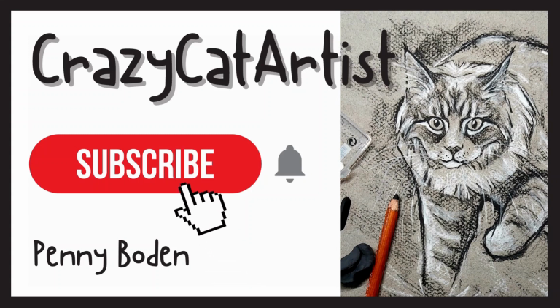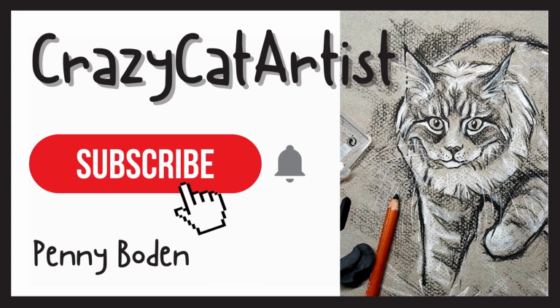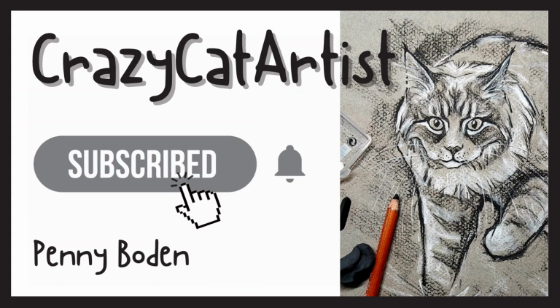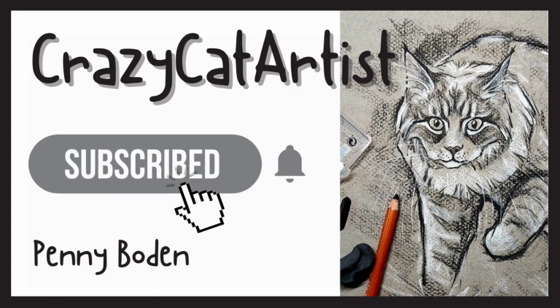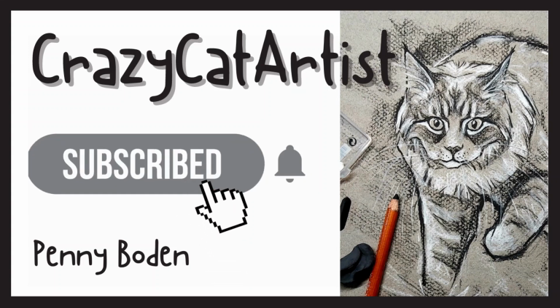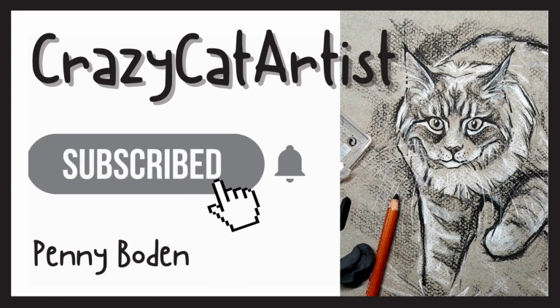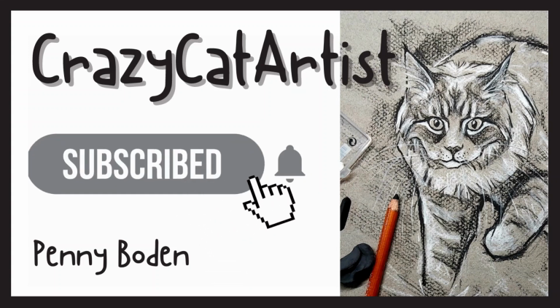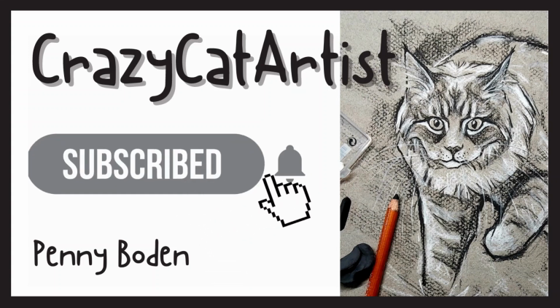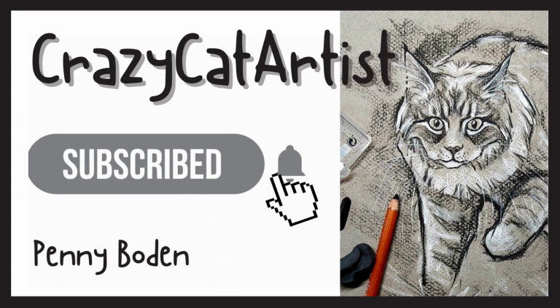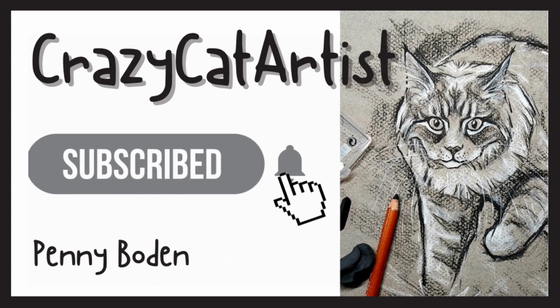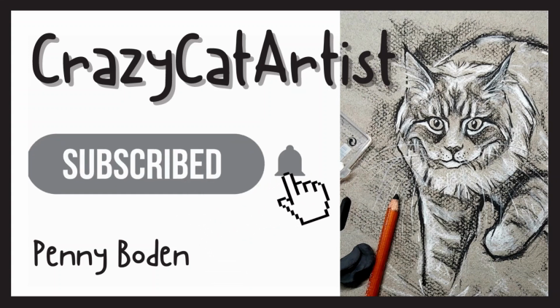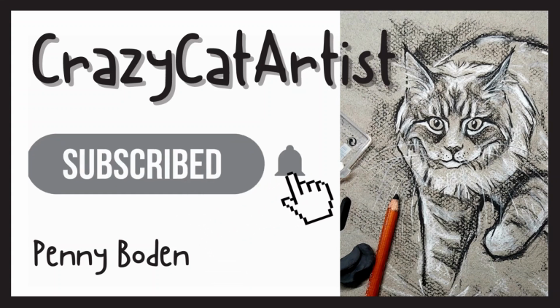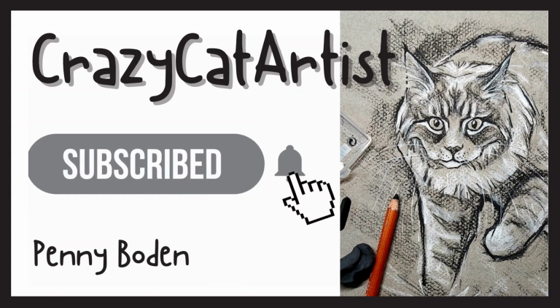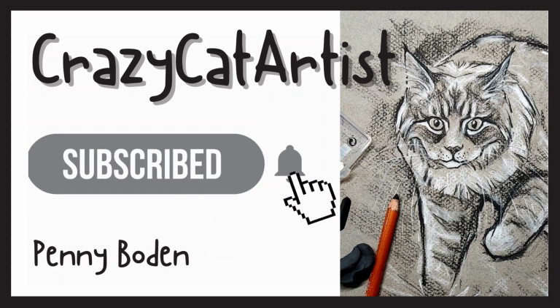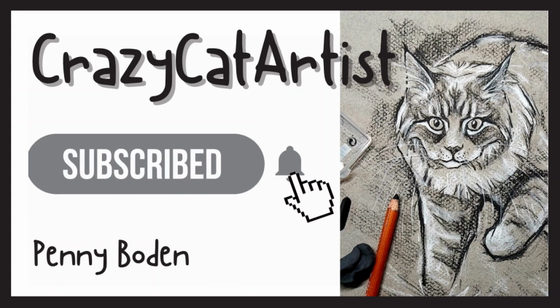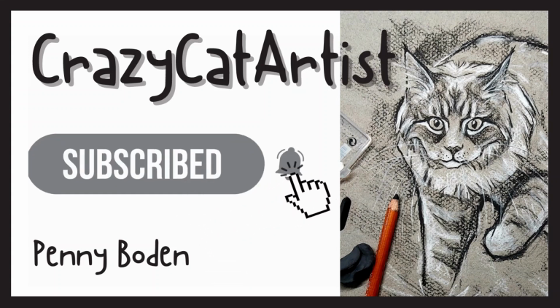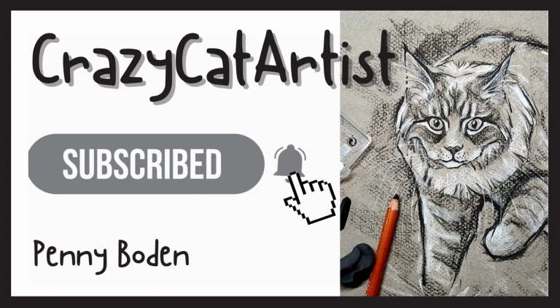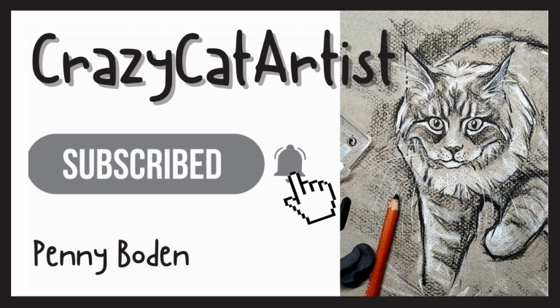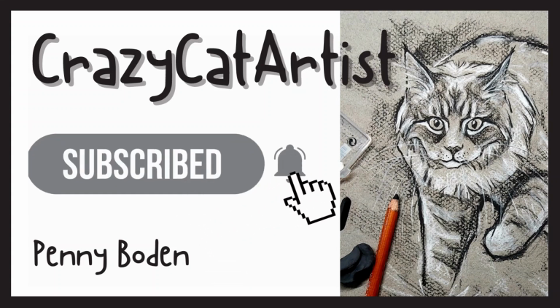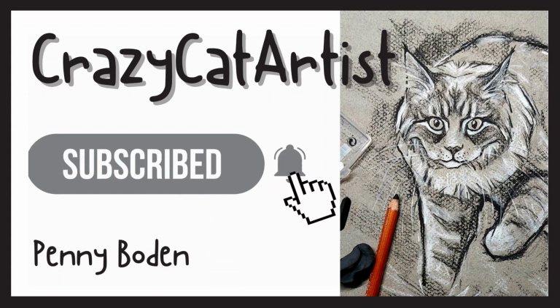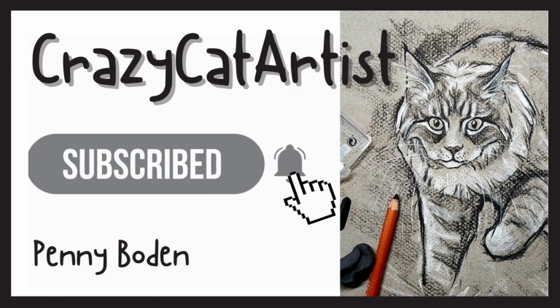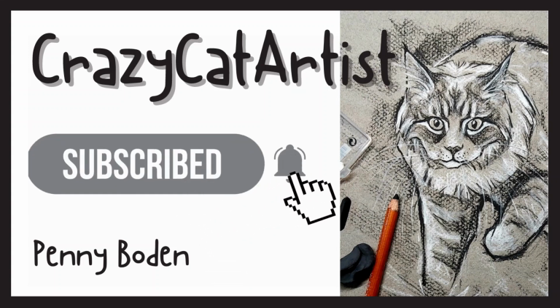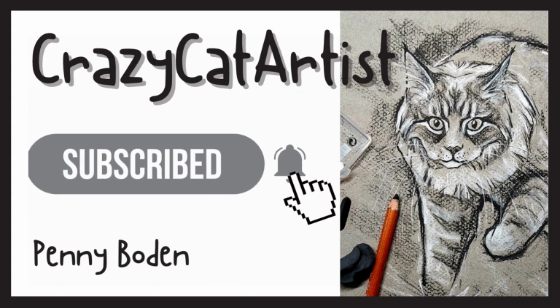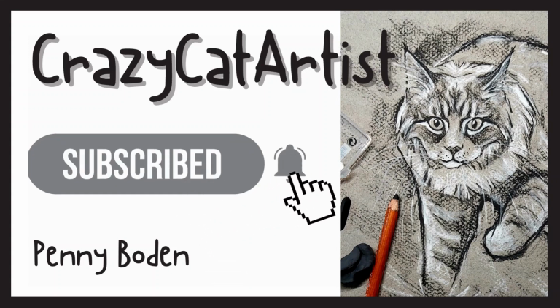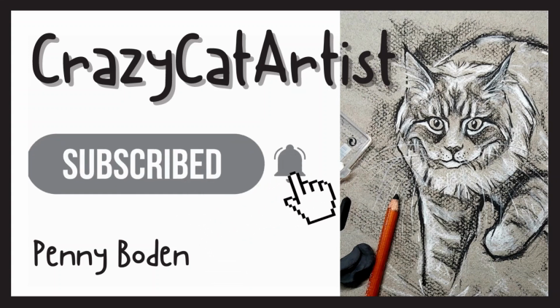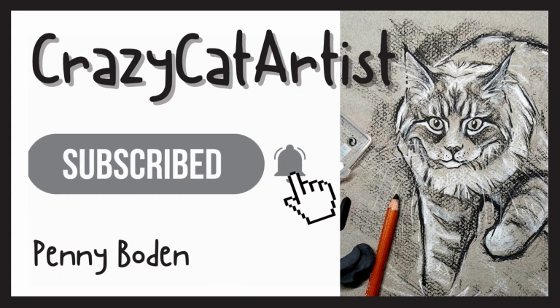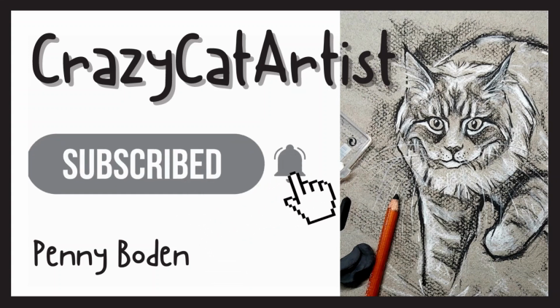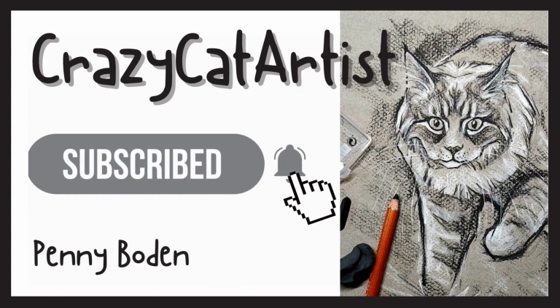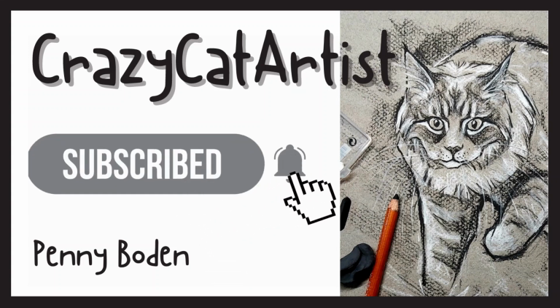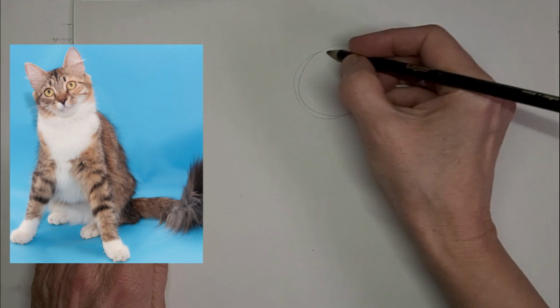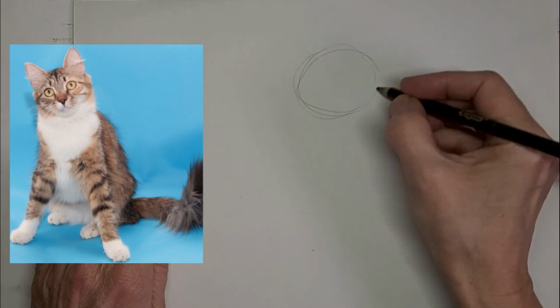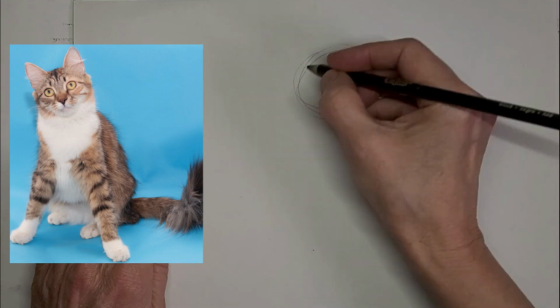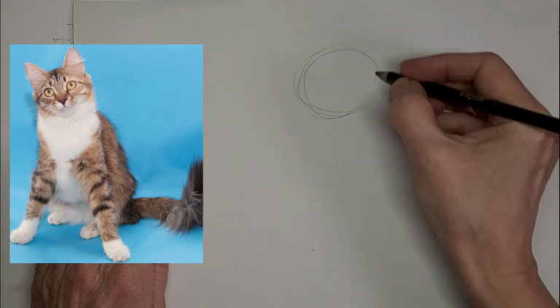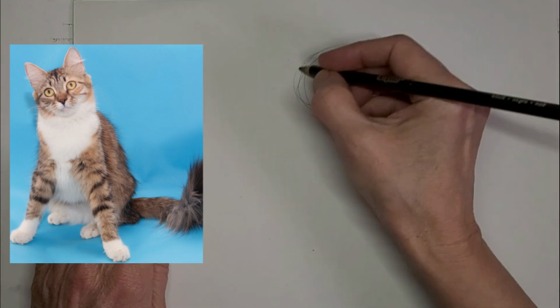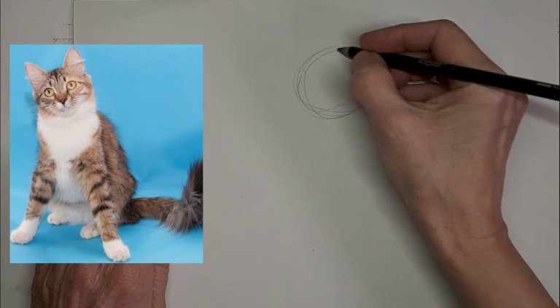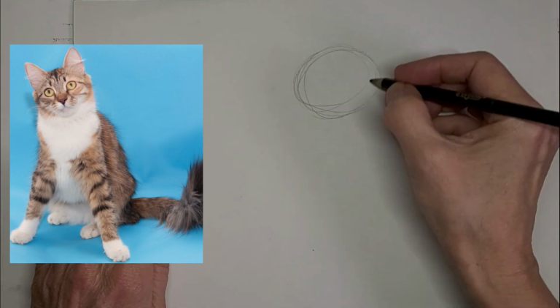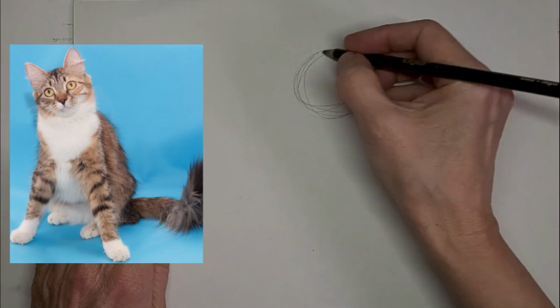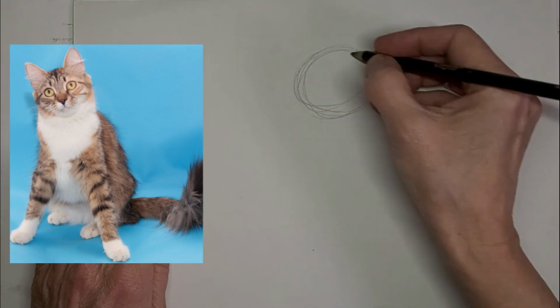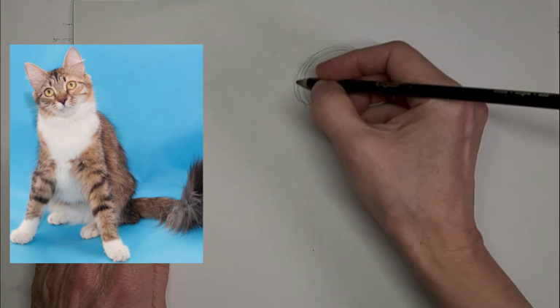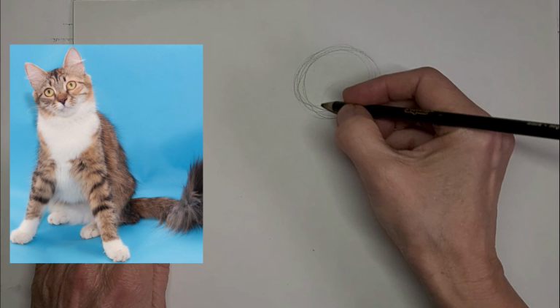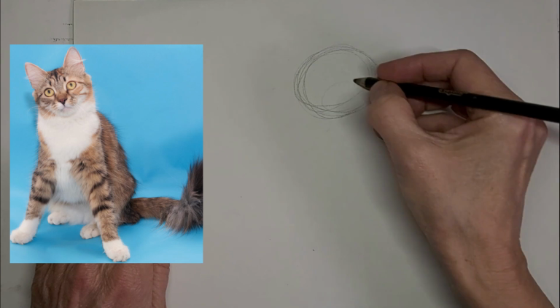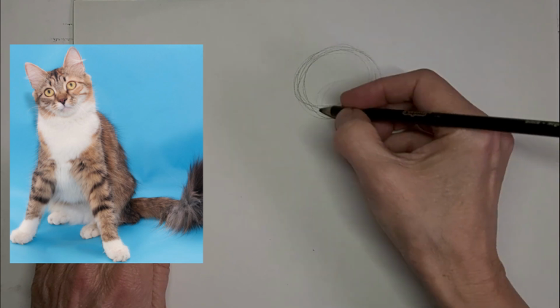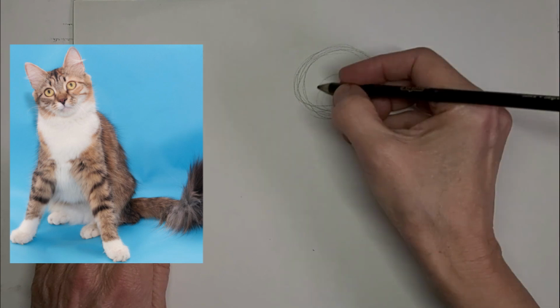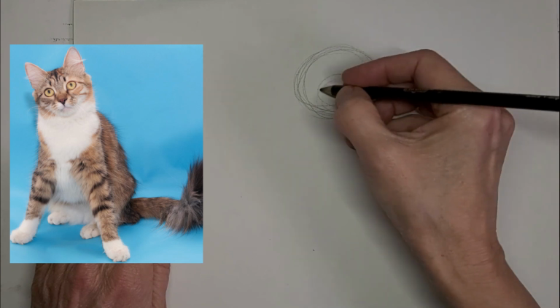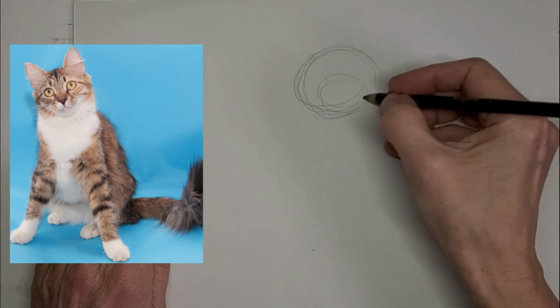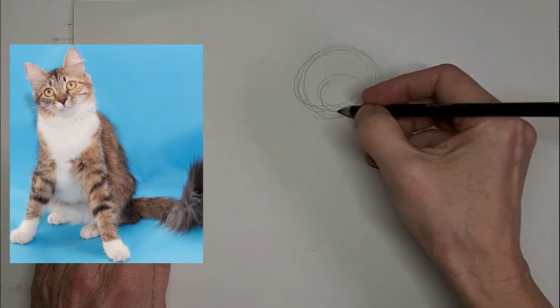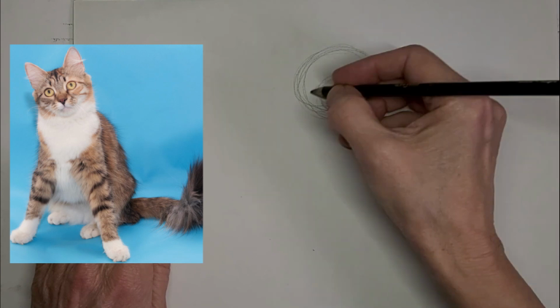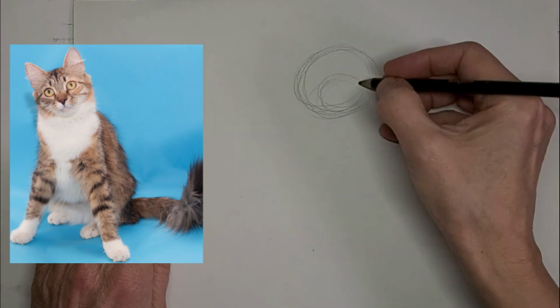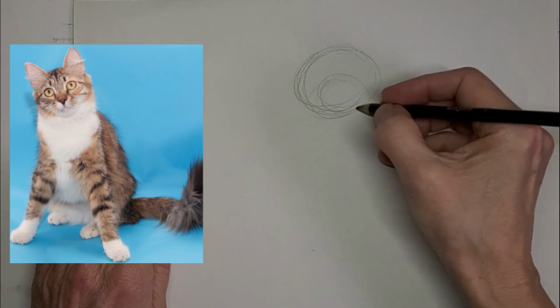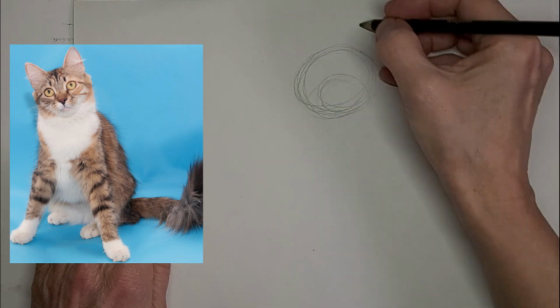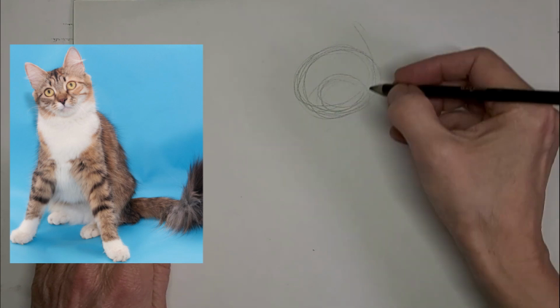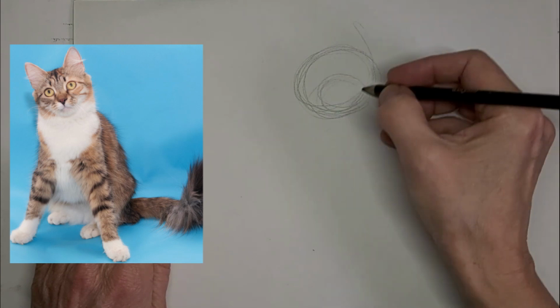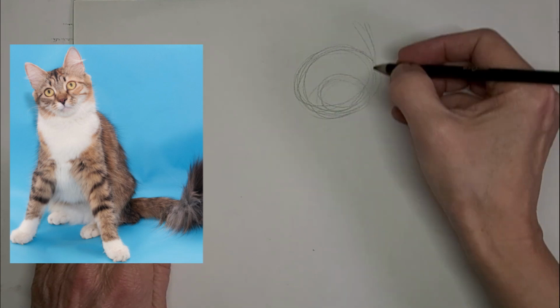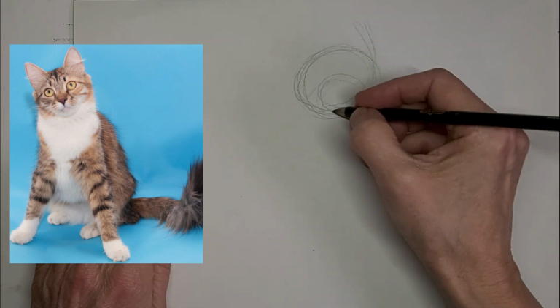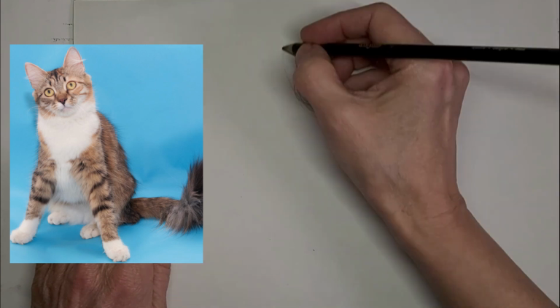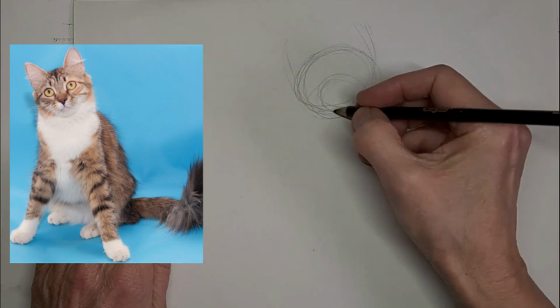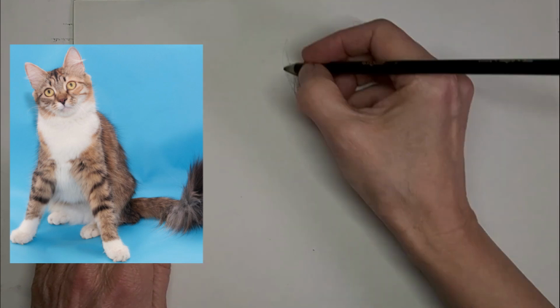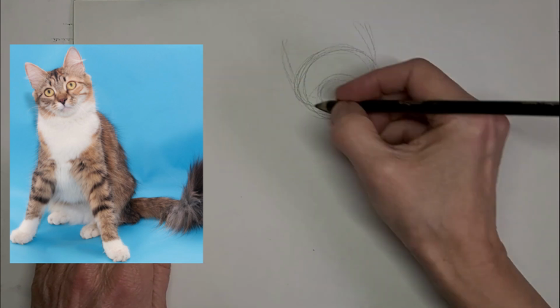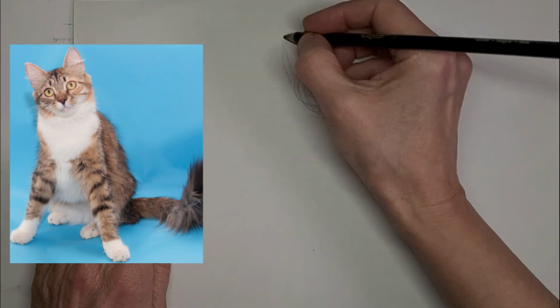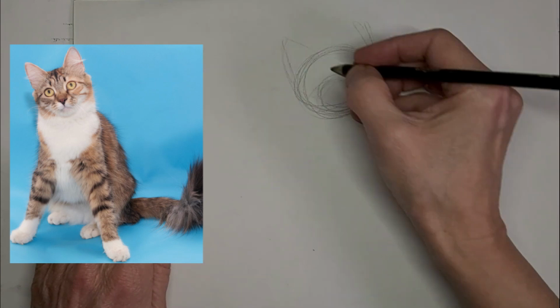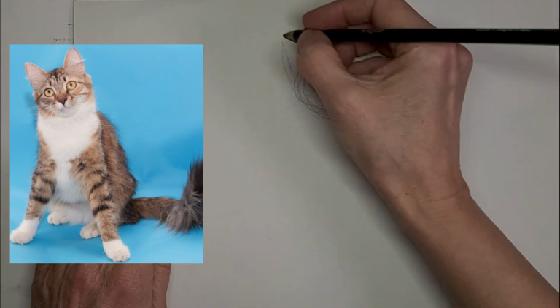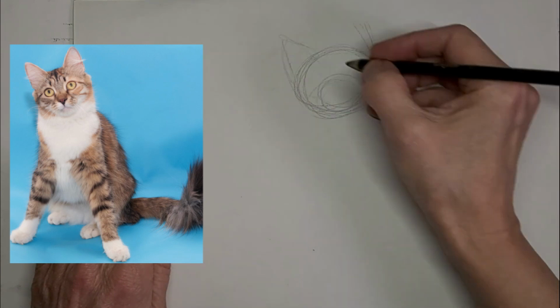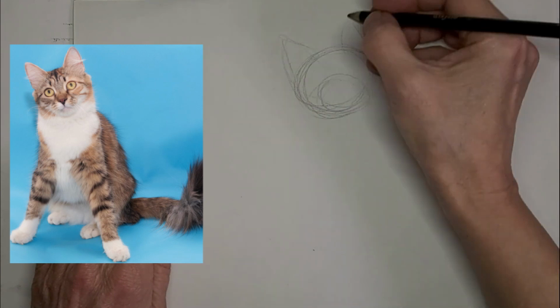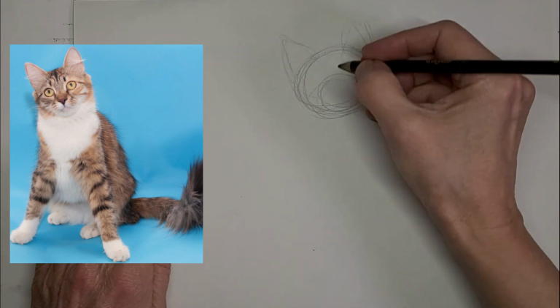Meow. Meow. Hi, it's Penny Bowden here, Crazy Cat Artist.